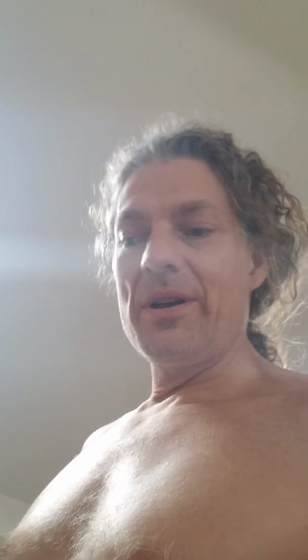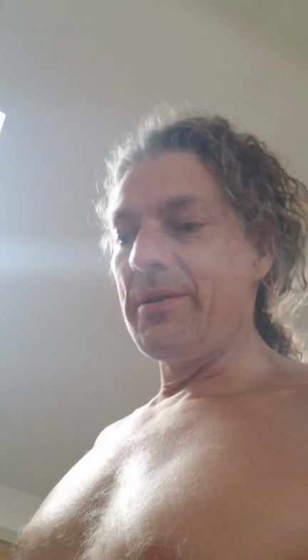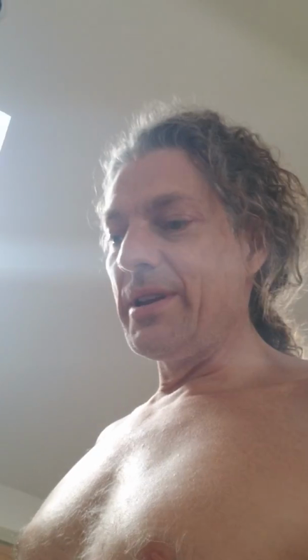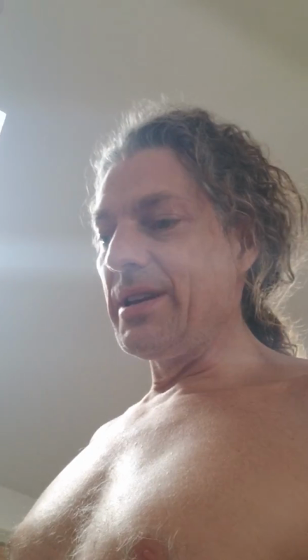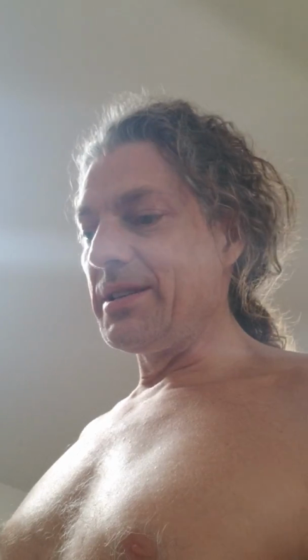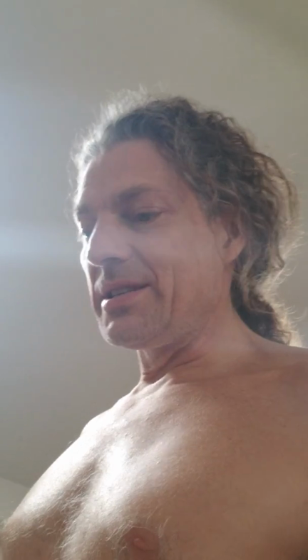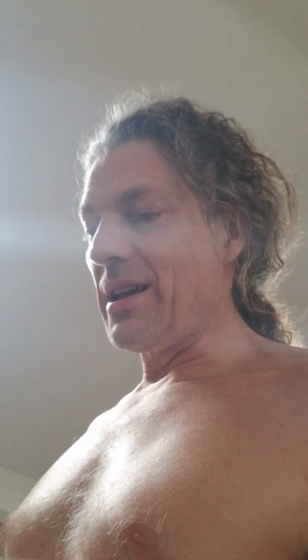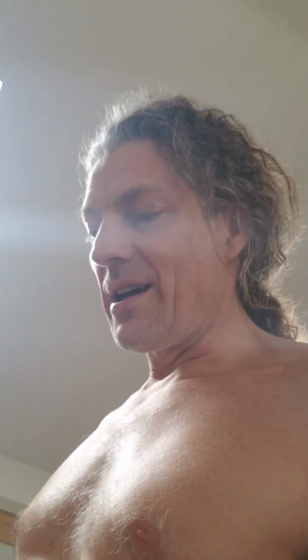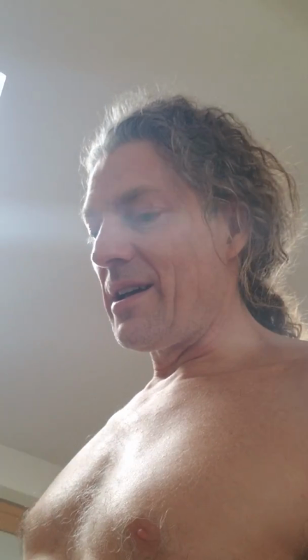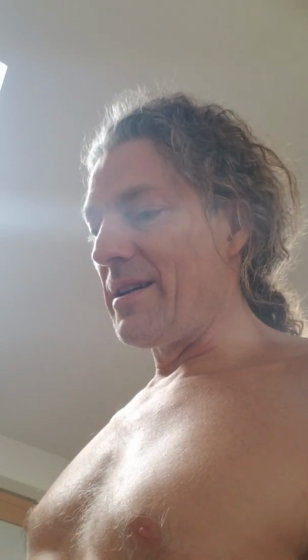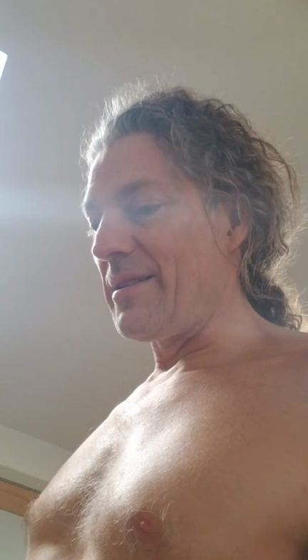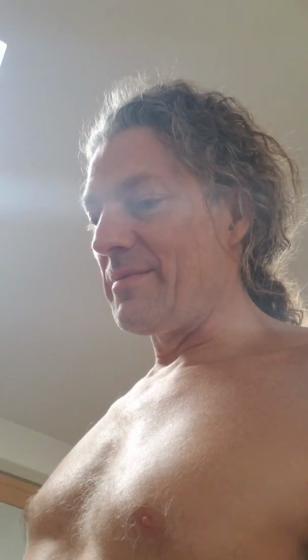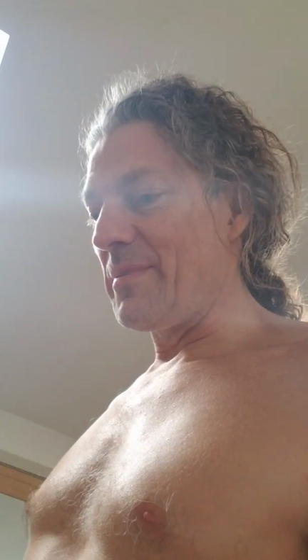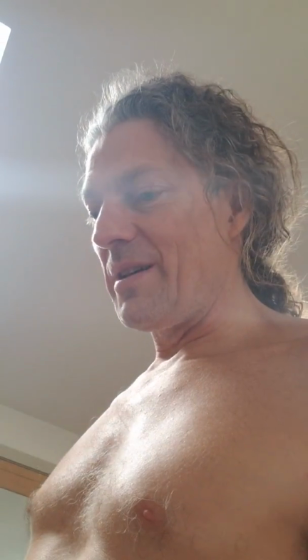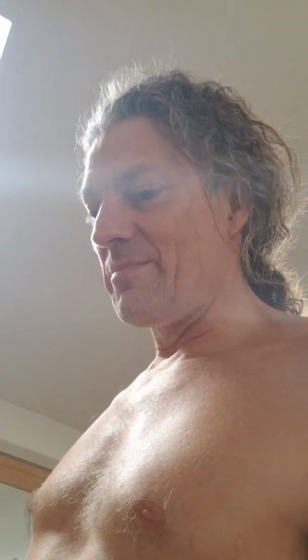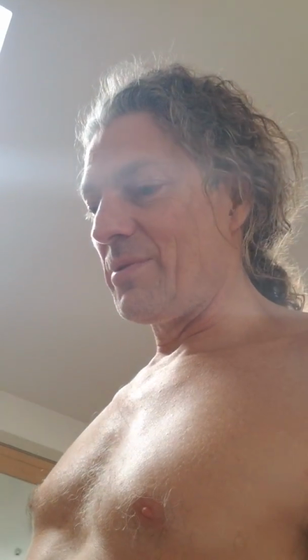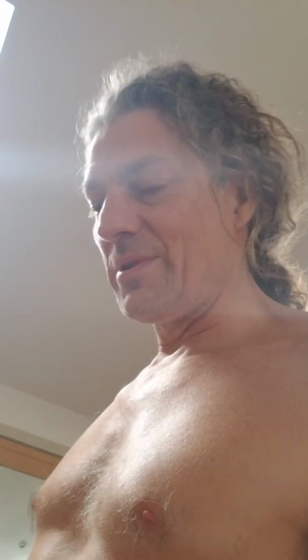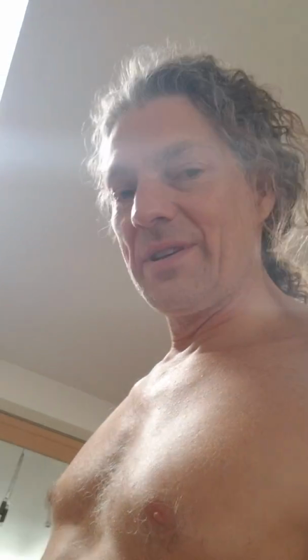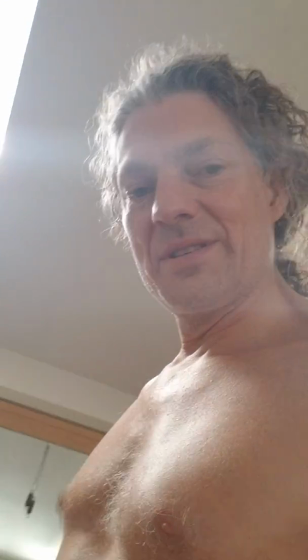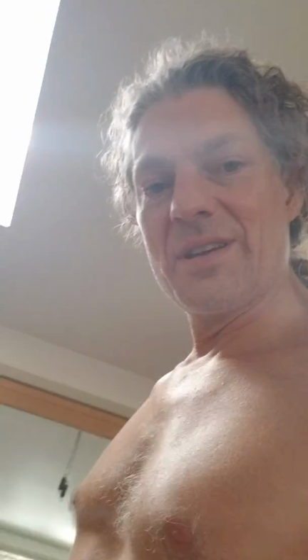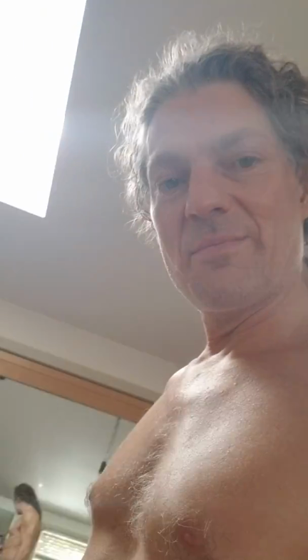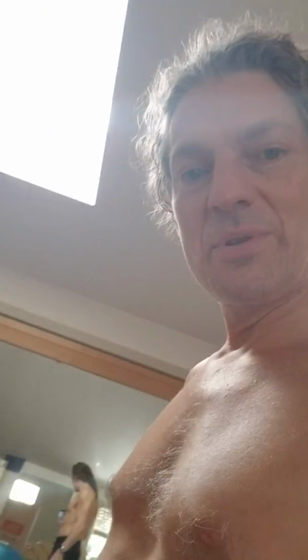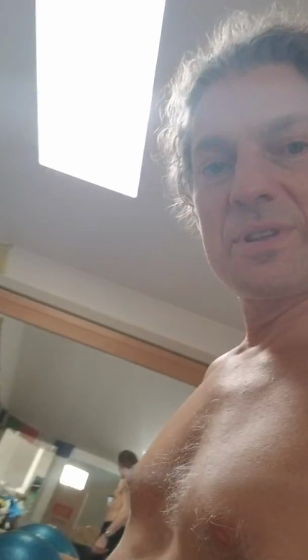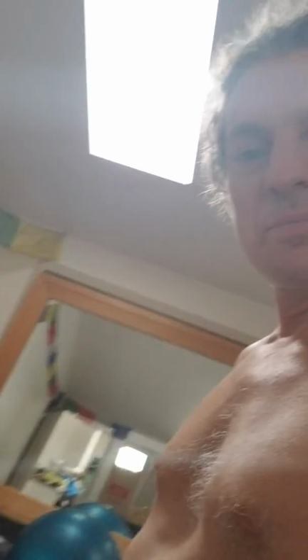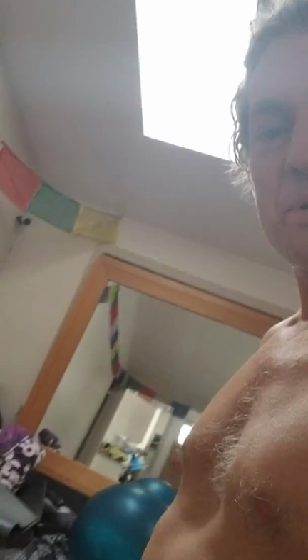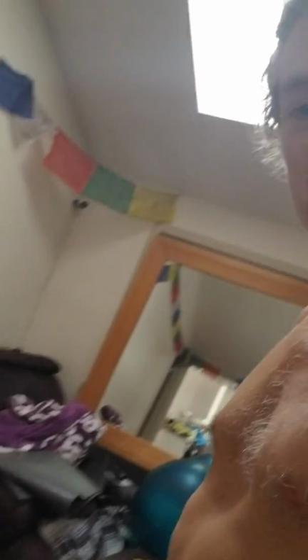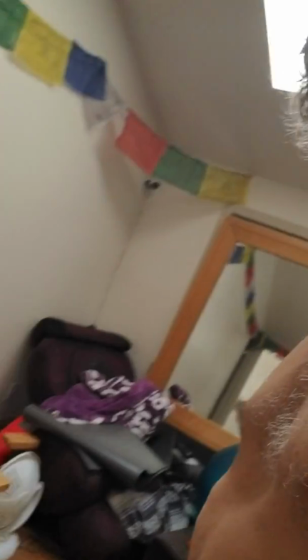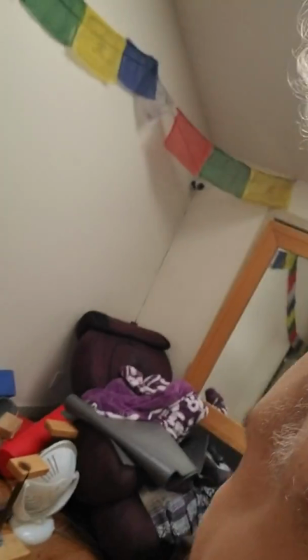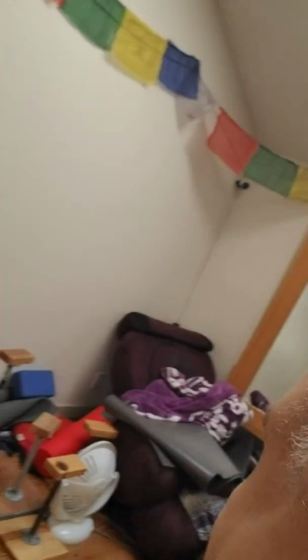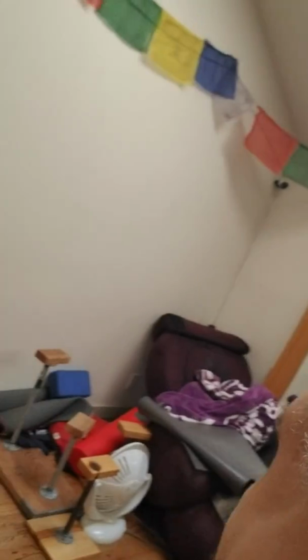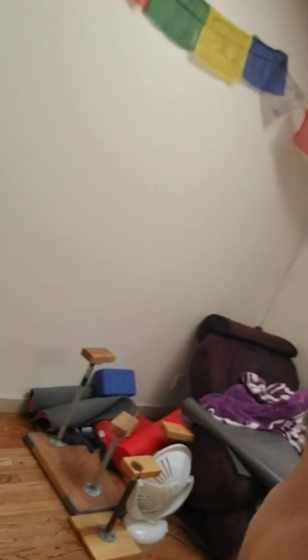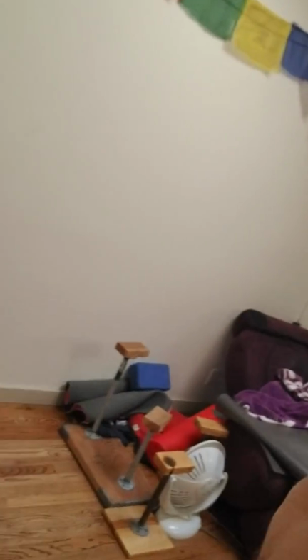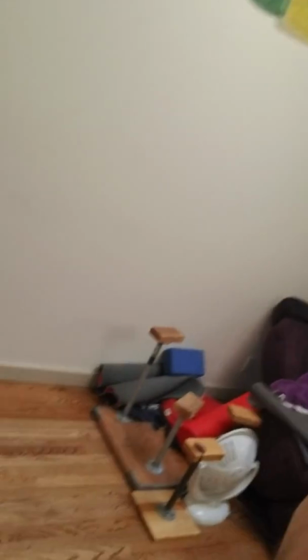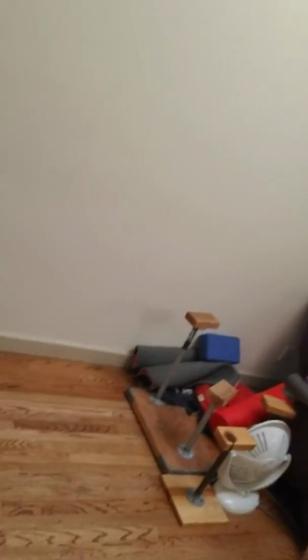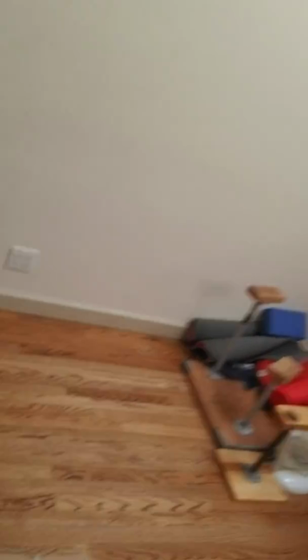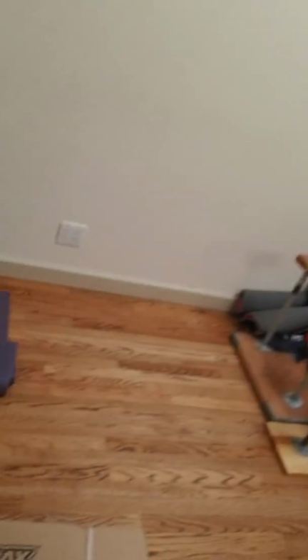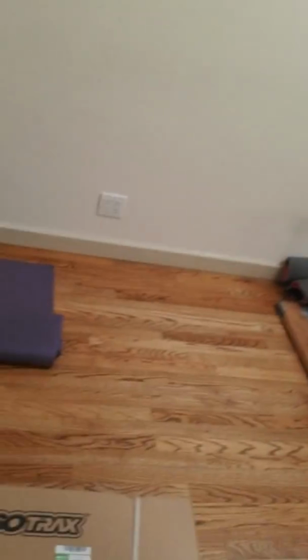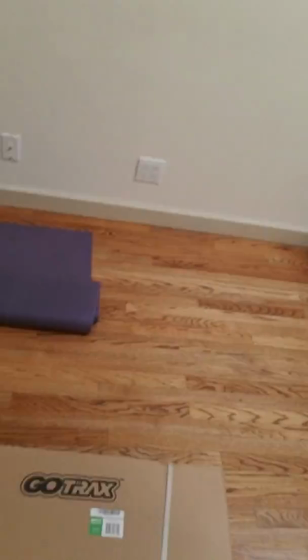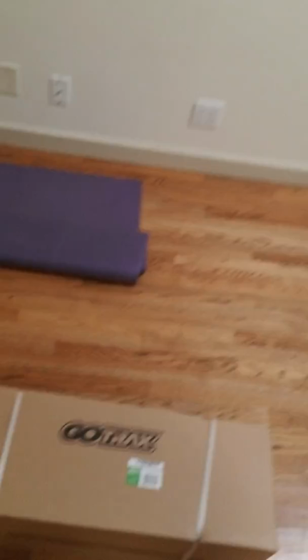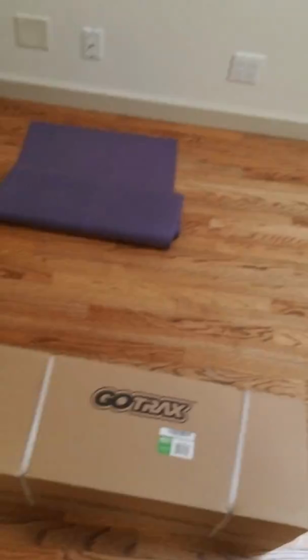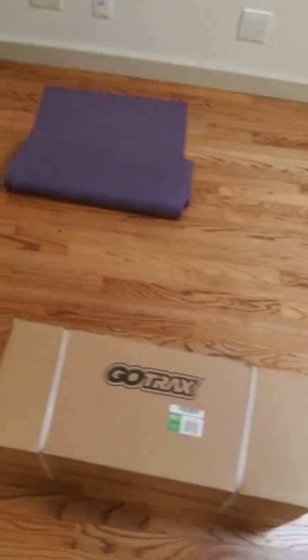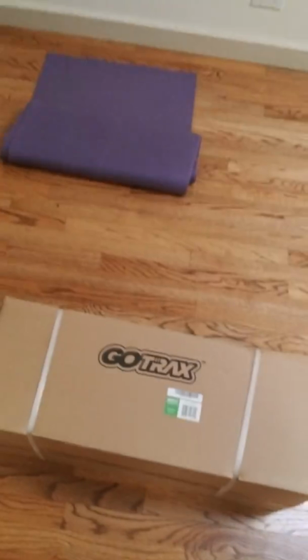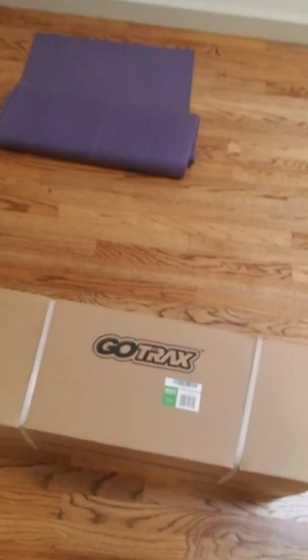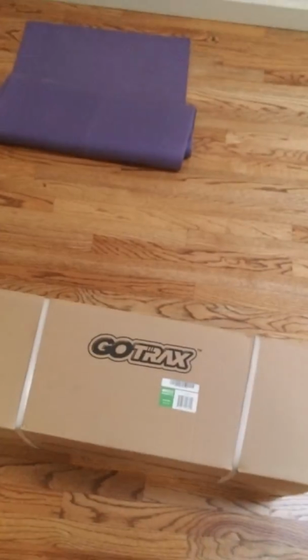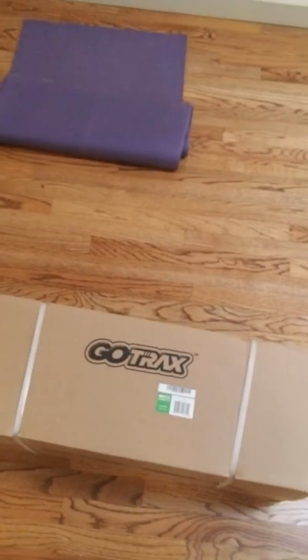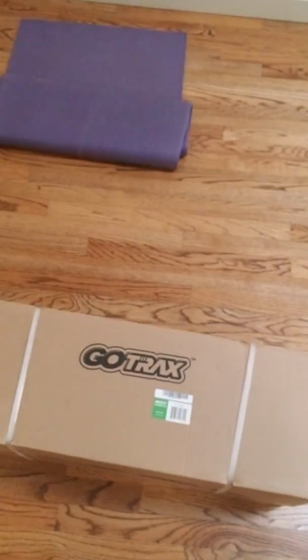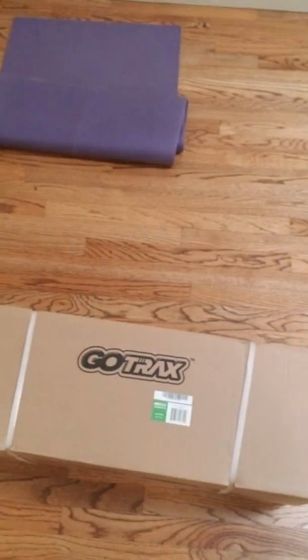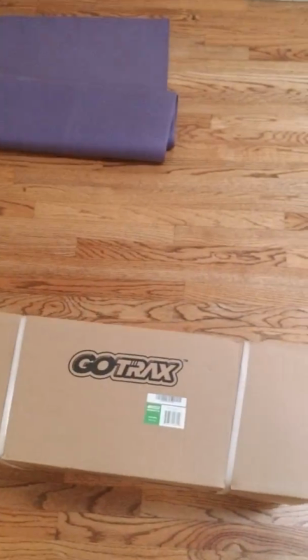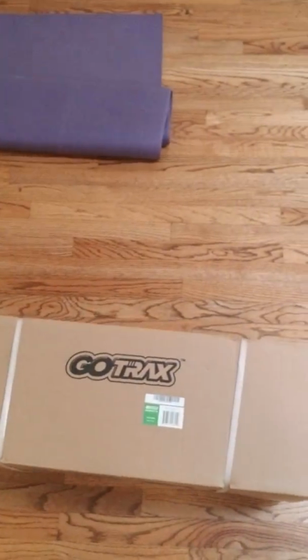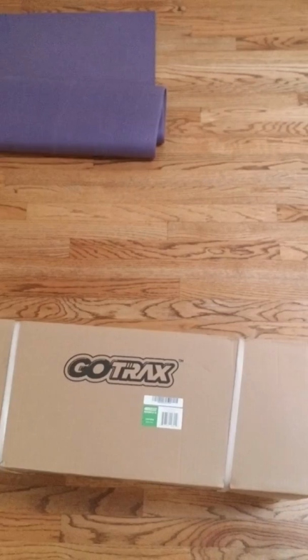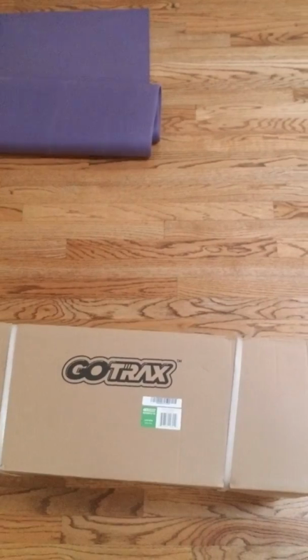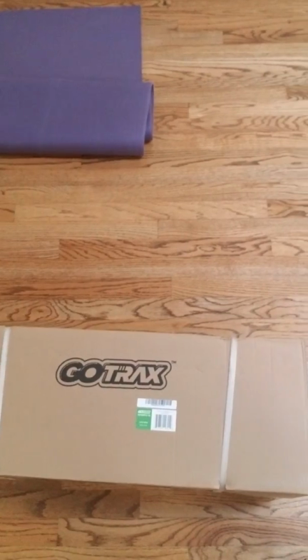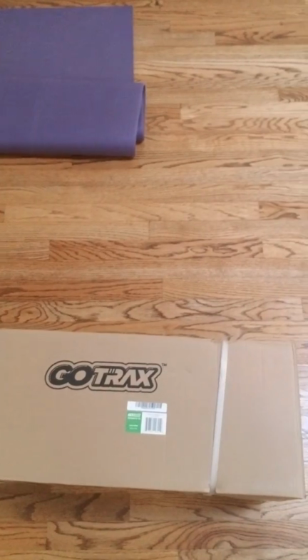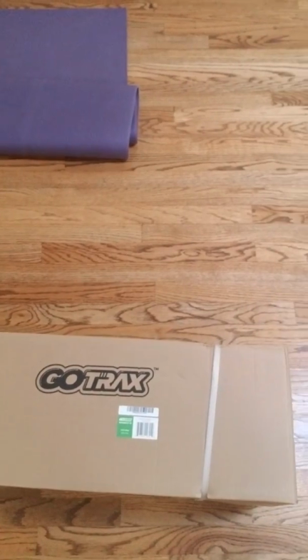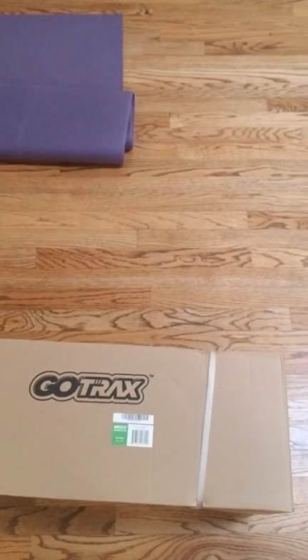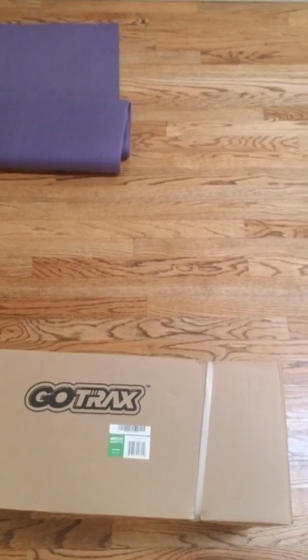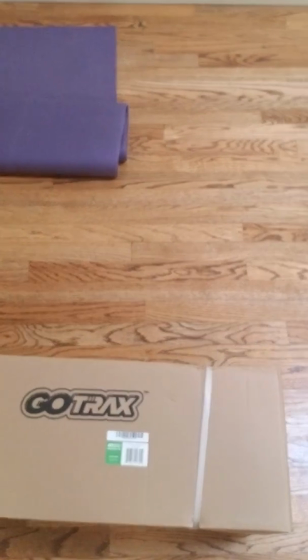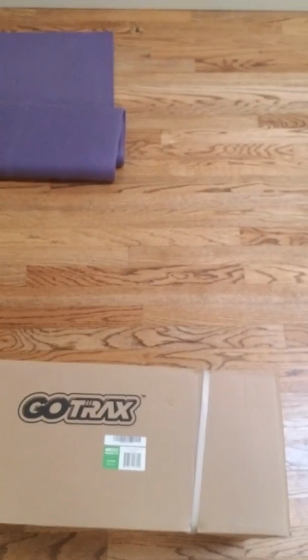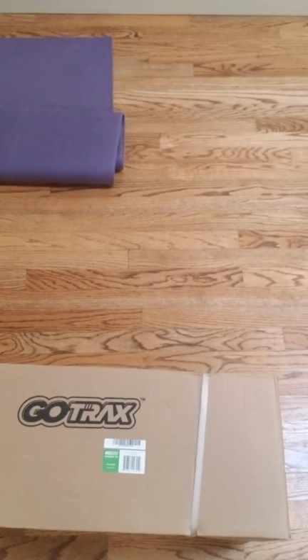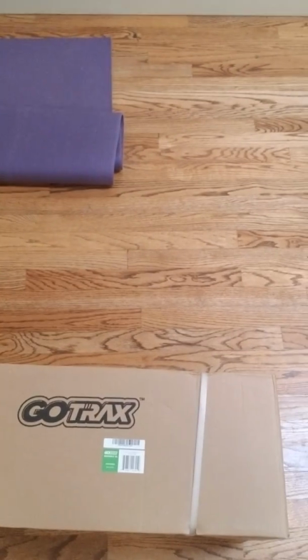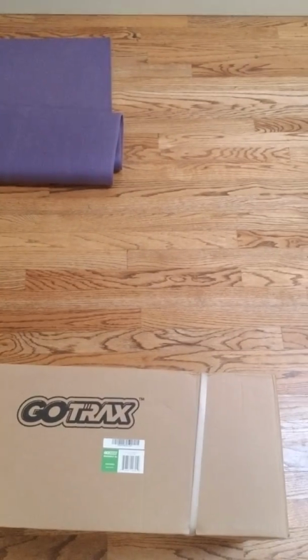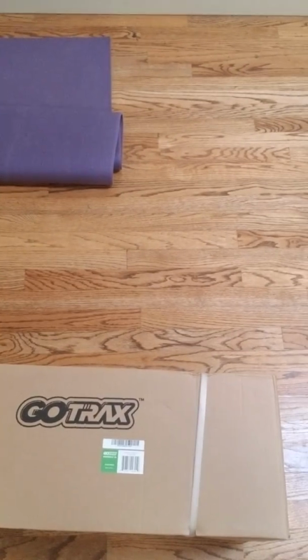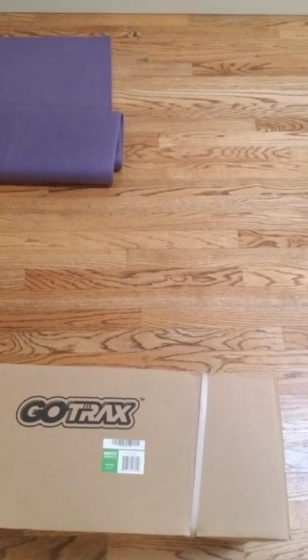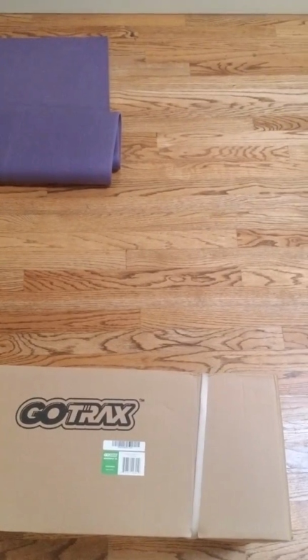Here it is, my boy's birthday present has finally arrived. Going to do an opening box — a Go-Trax right here.